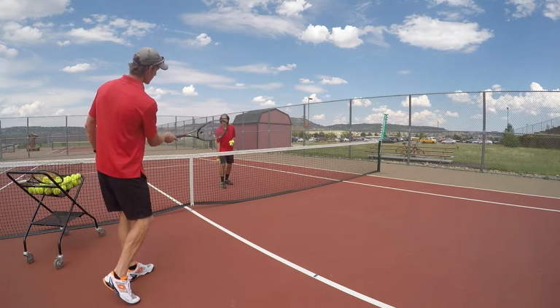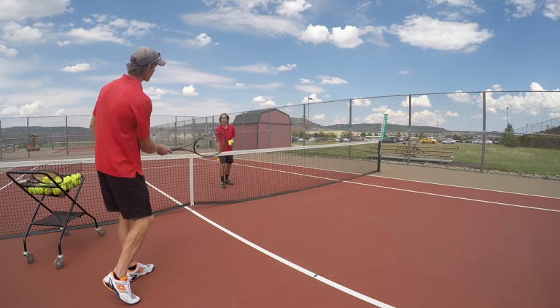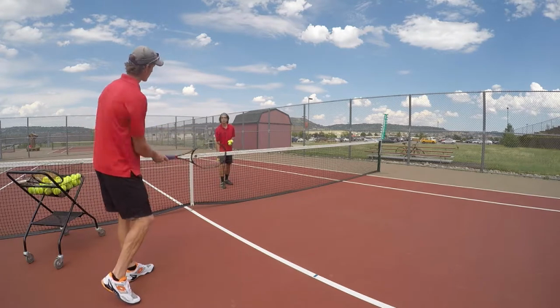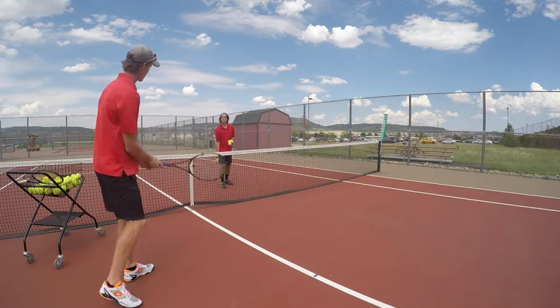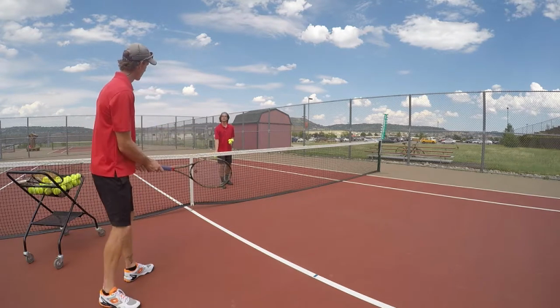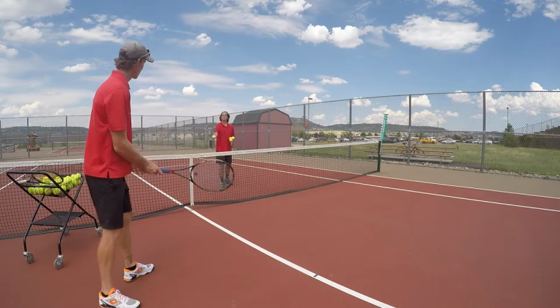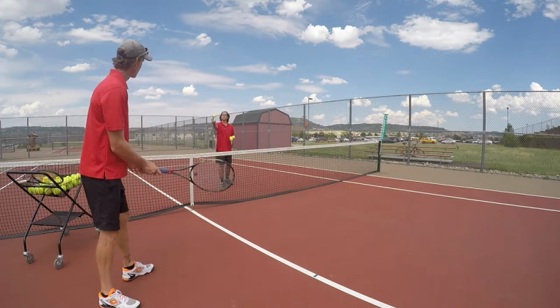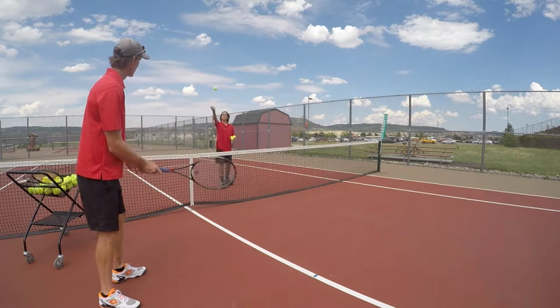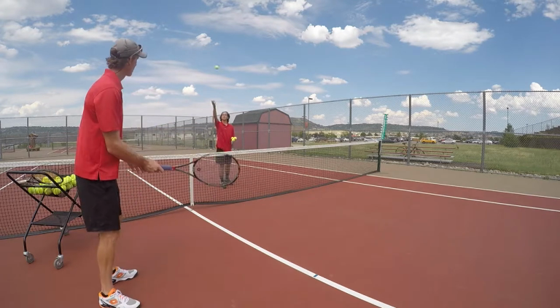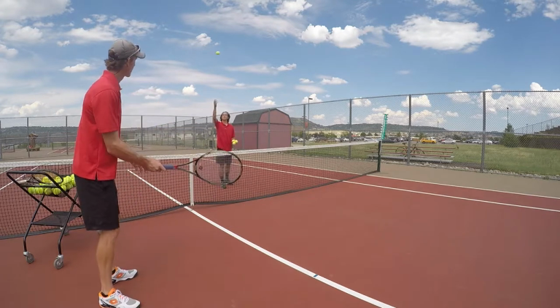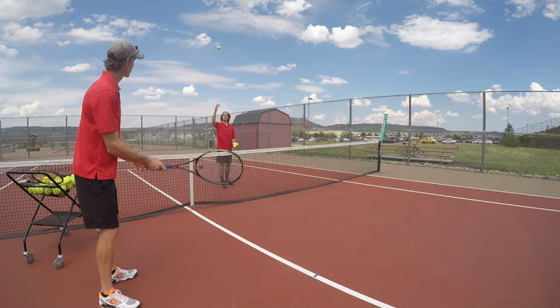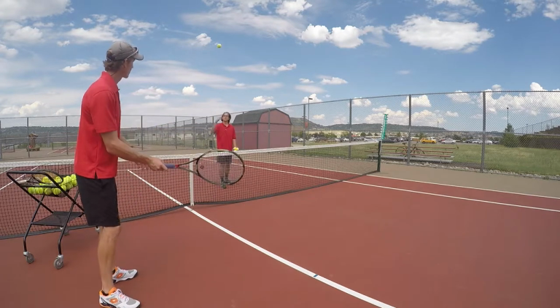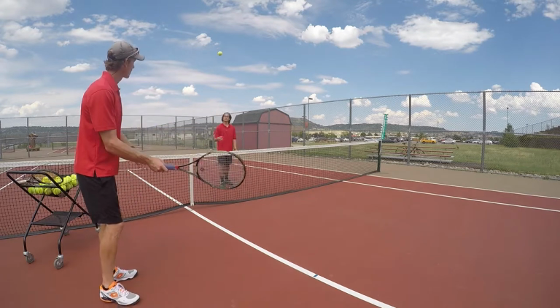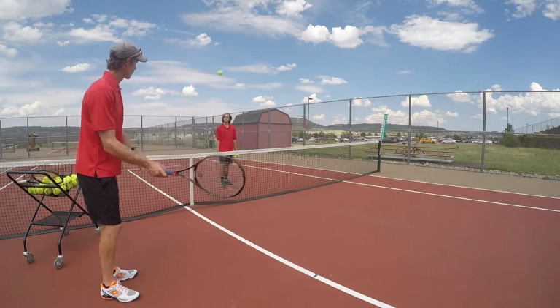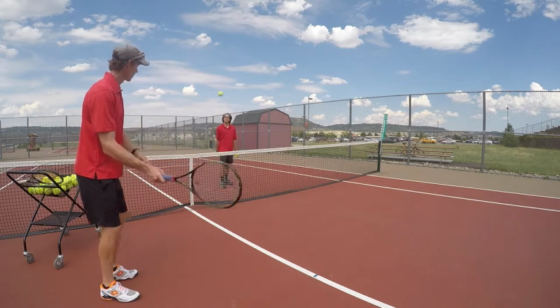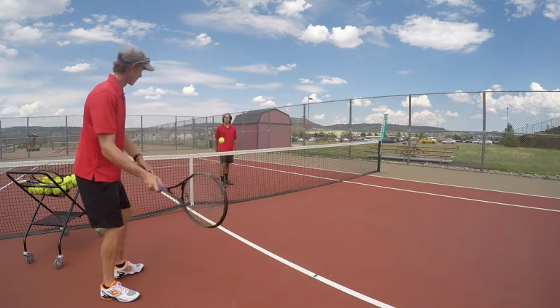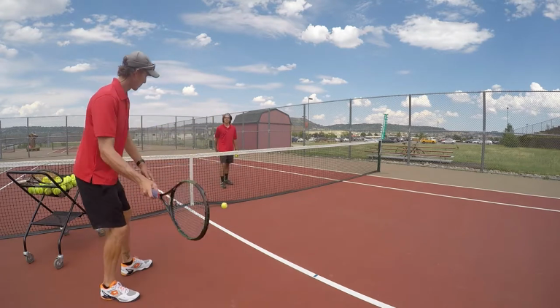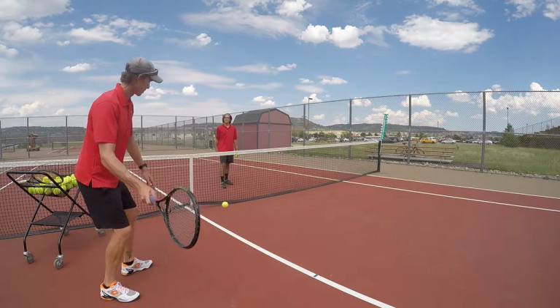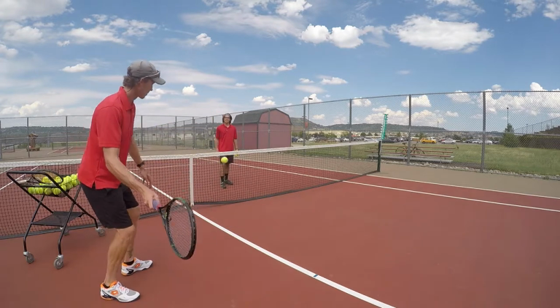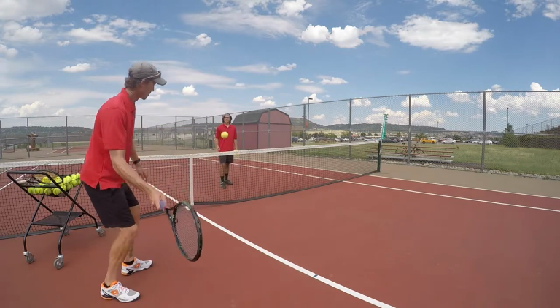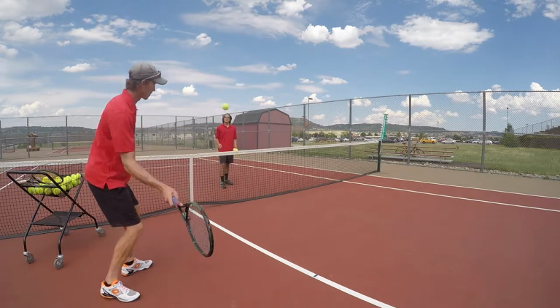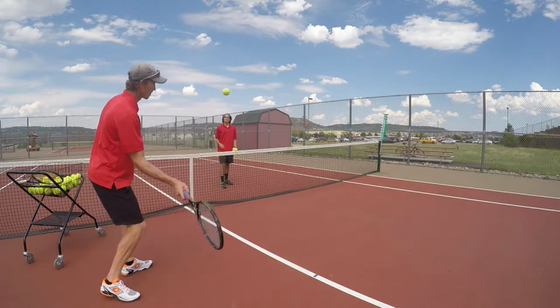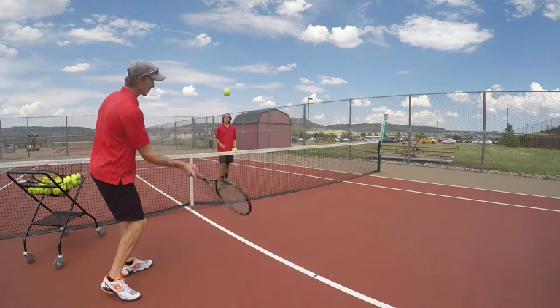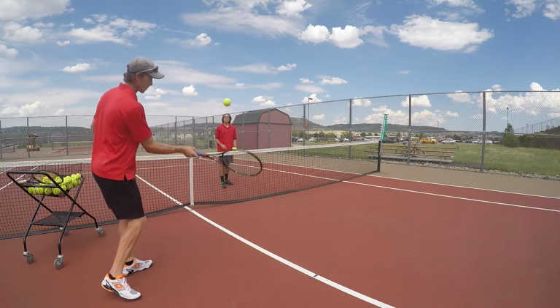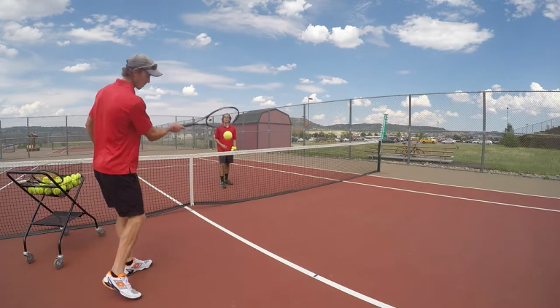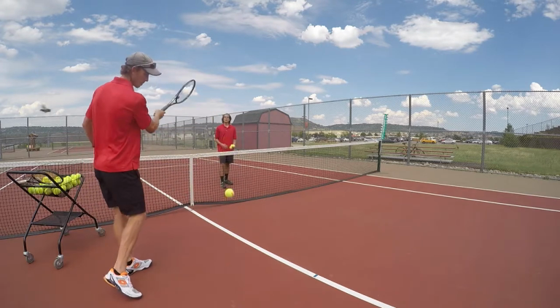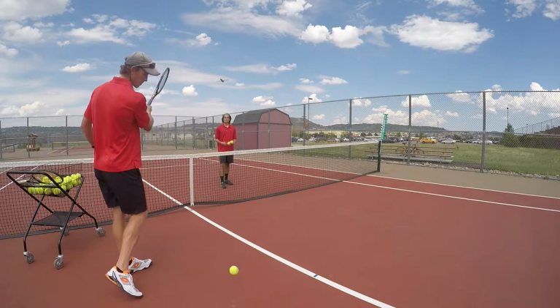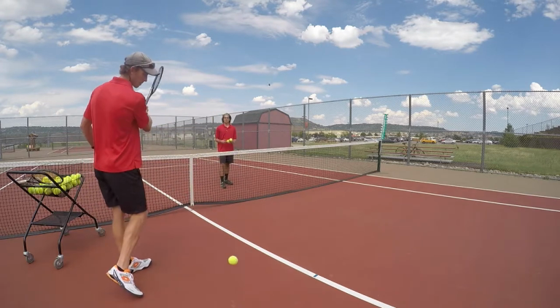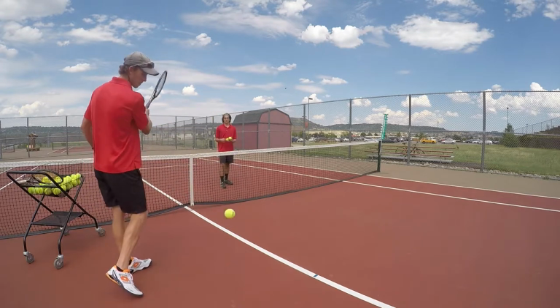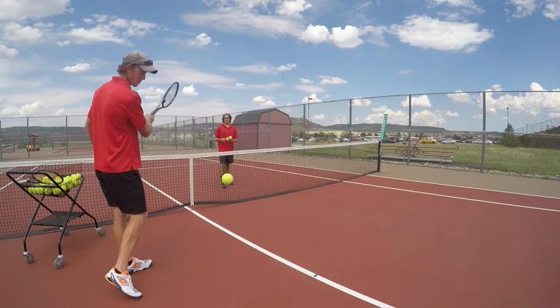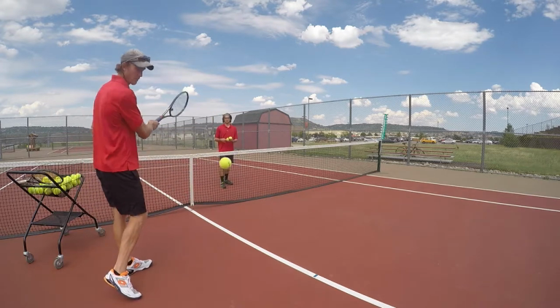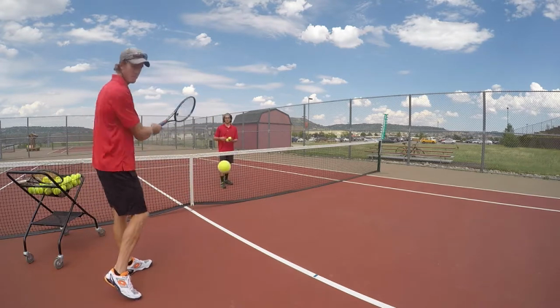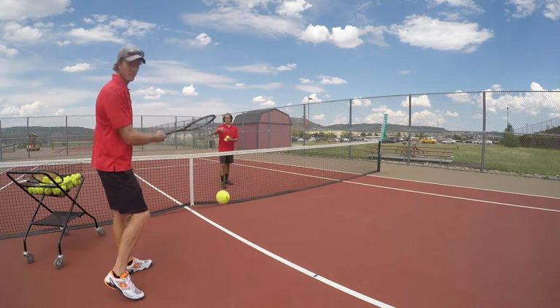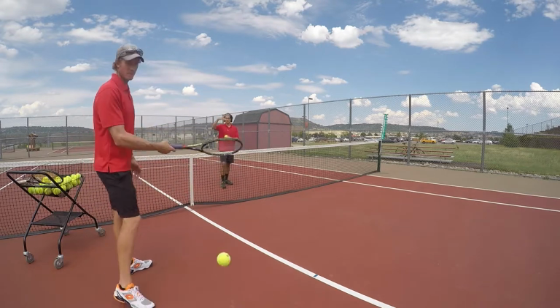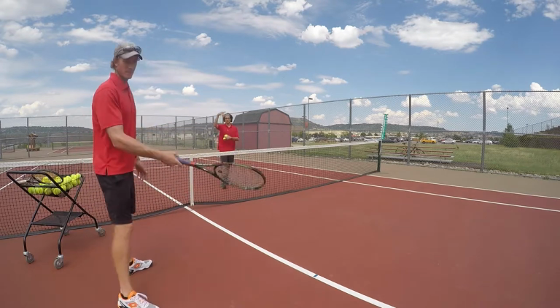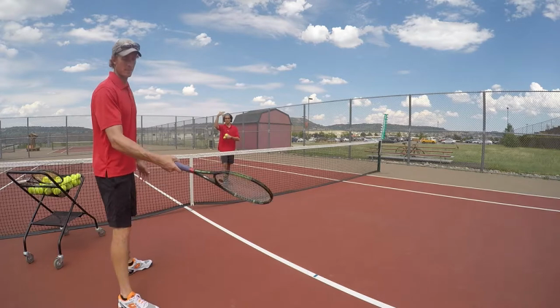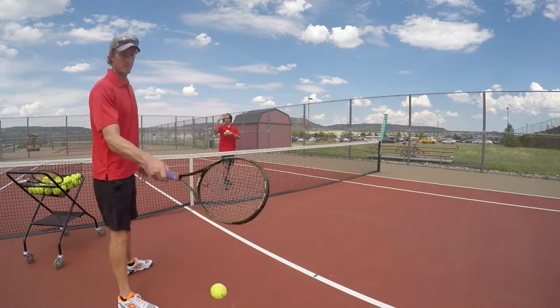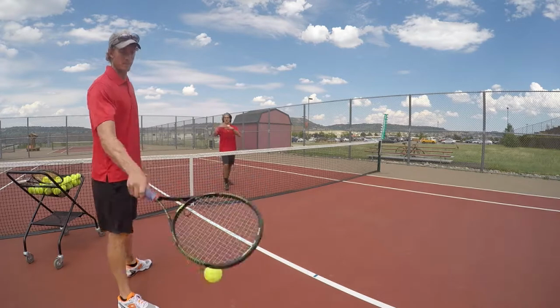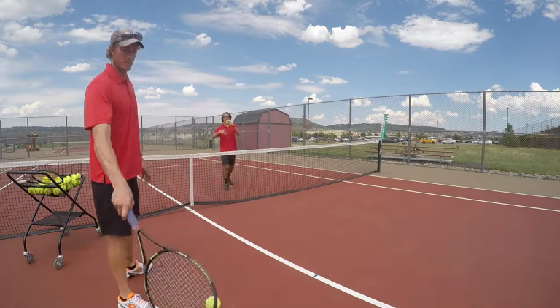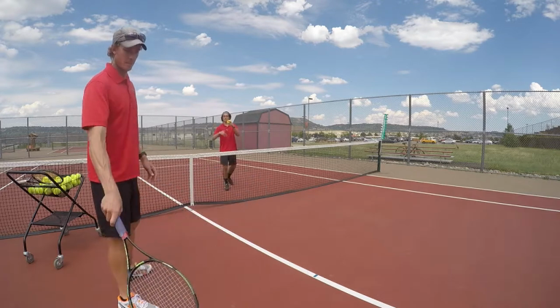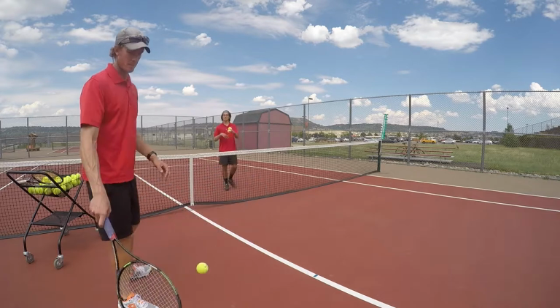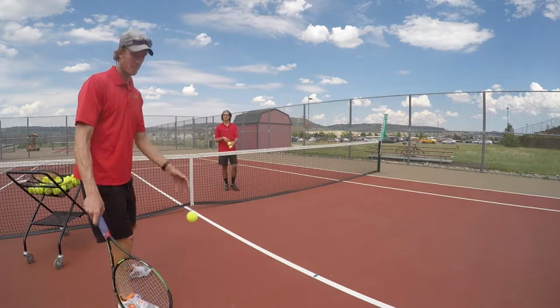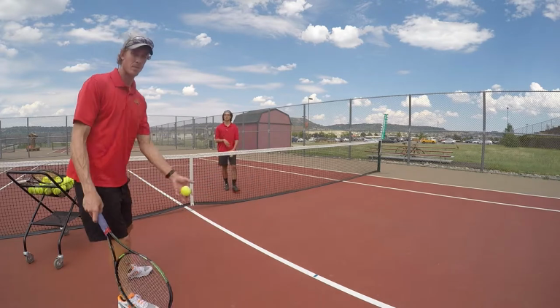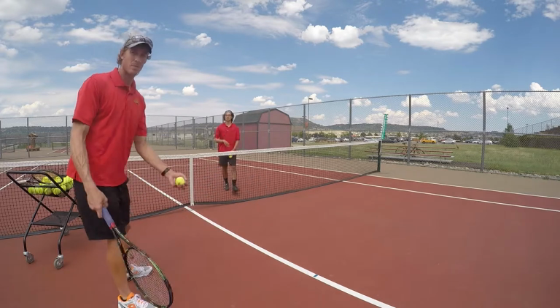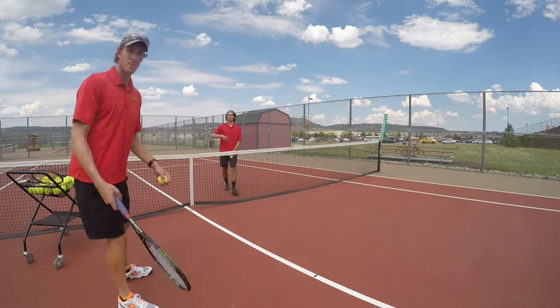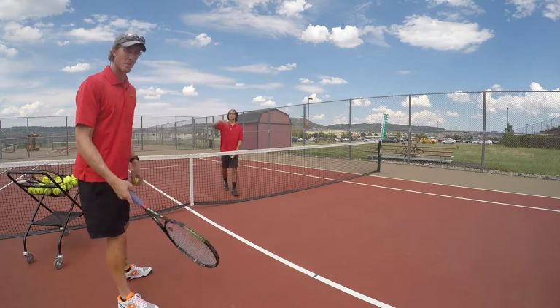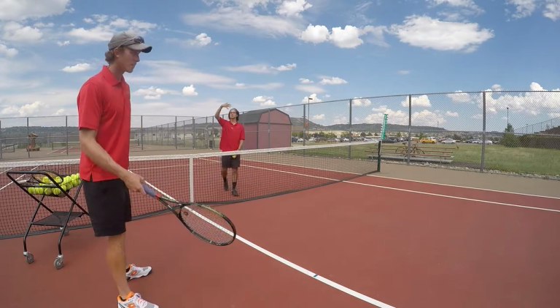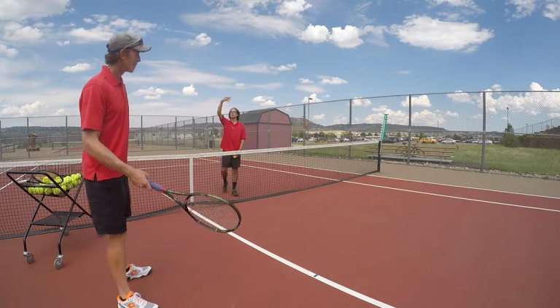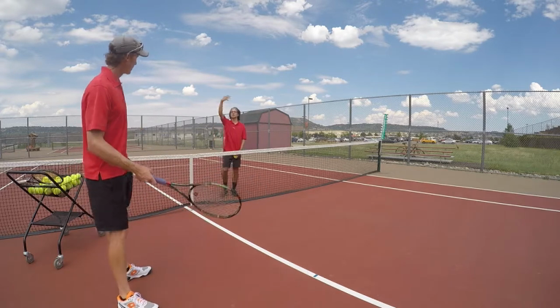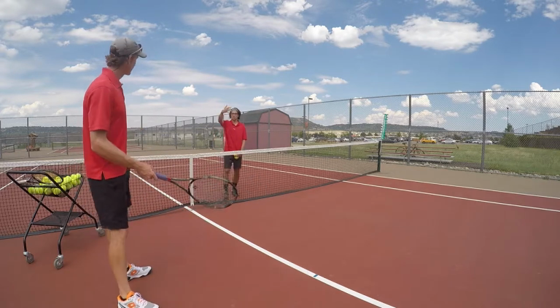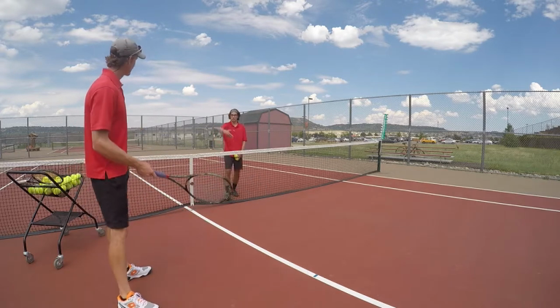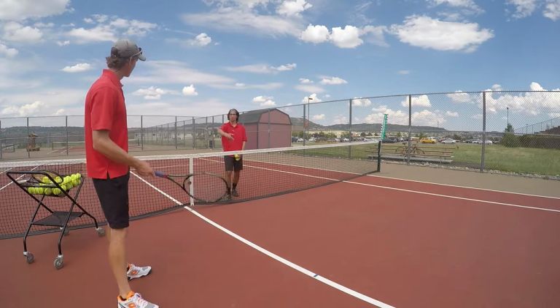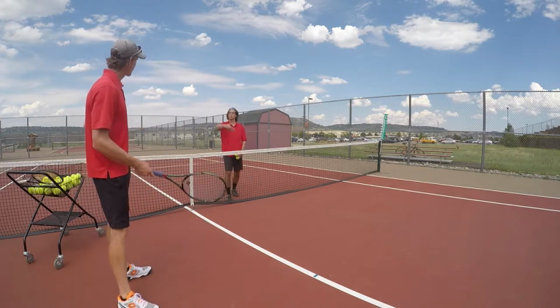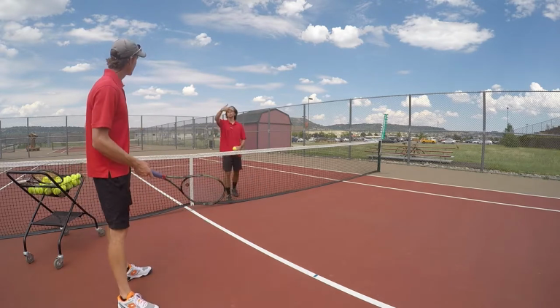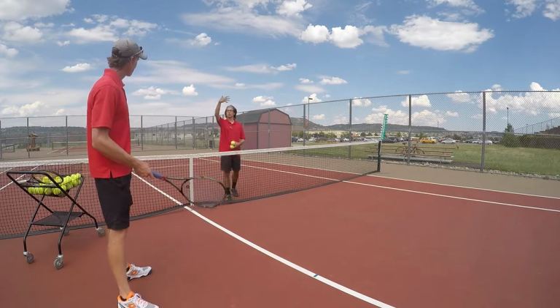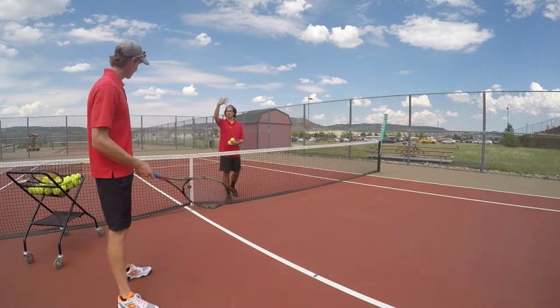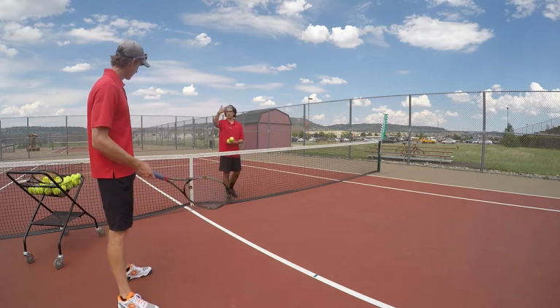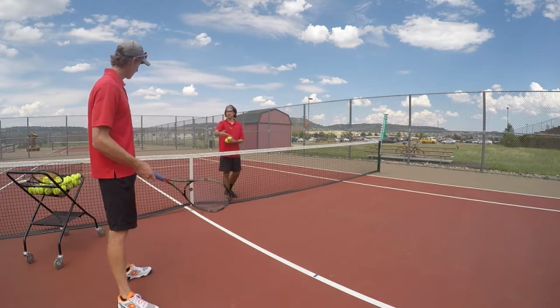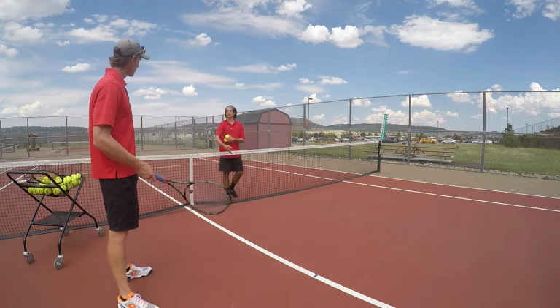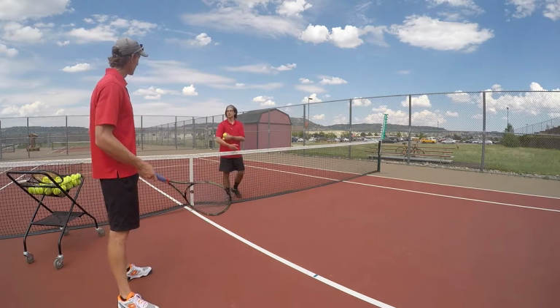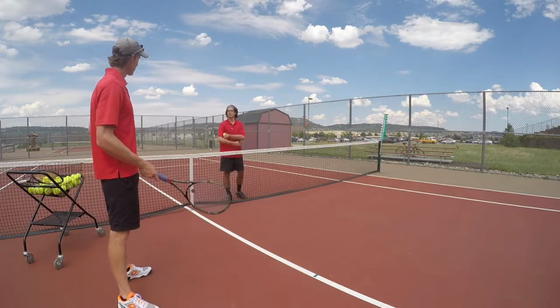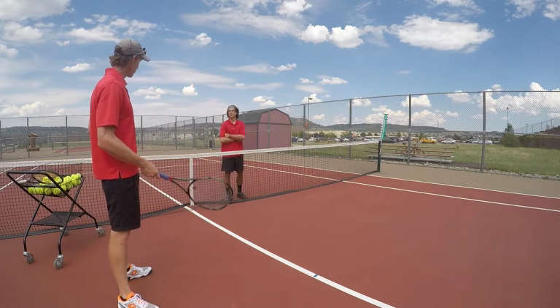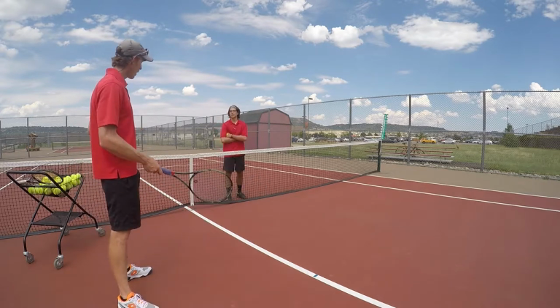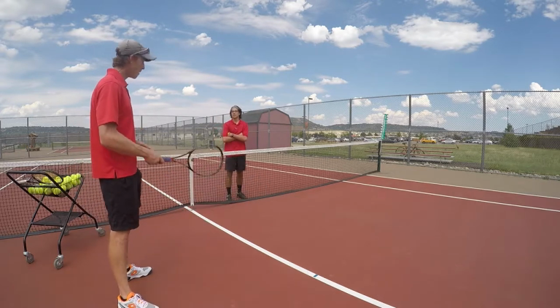Now when I feed a ball like this, it's a lot harder for them to see and make contact. The ball is kind of looping like that.